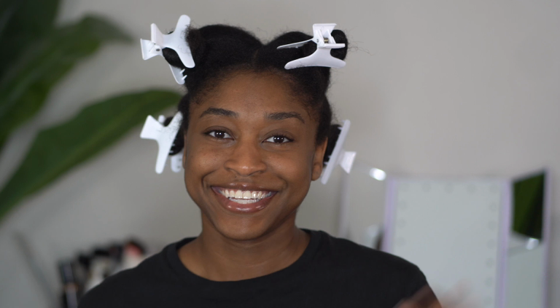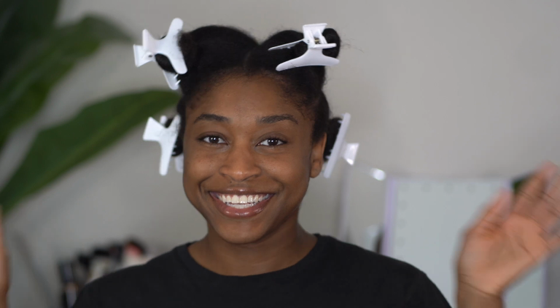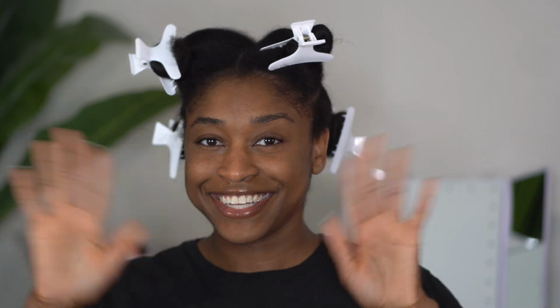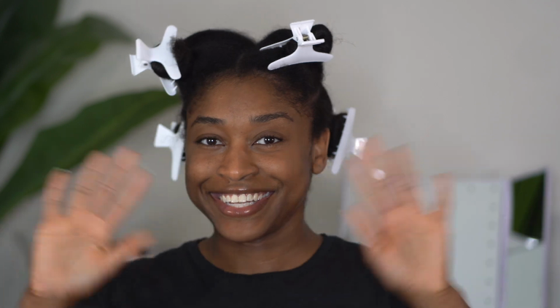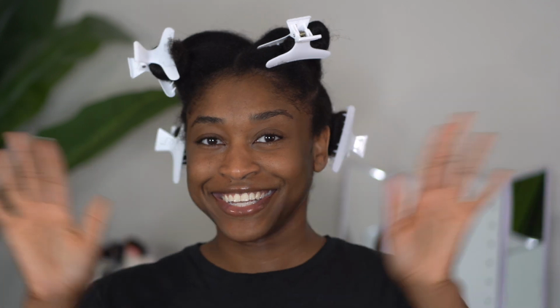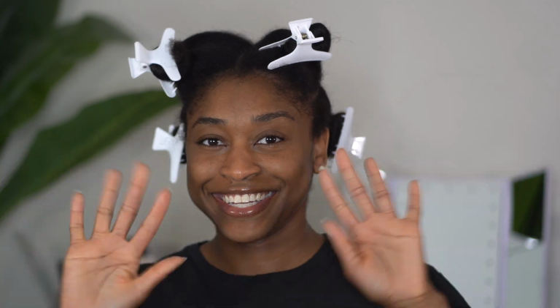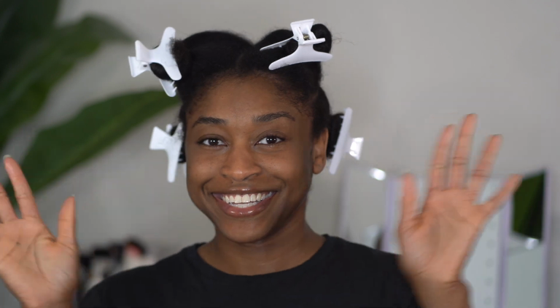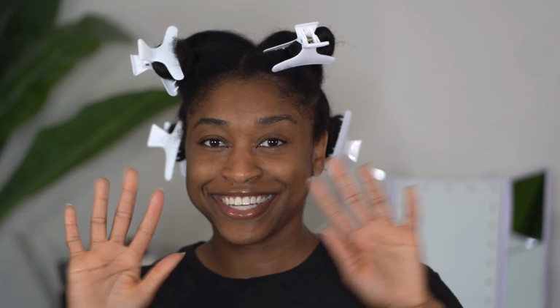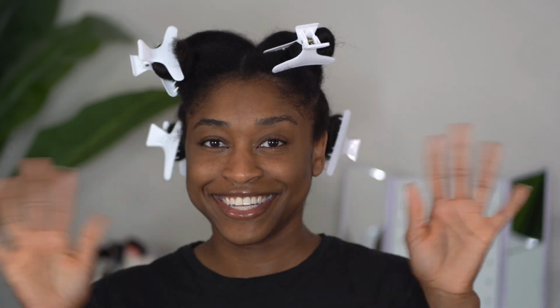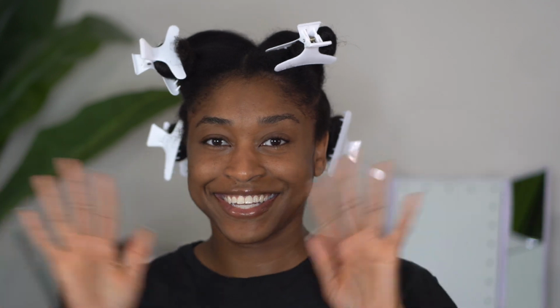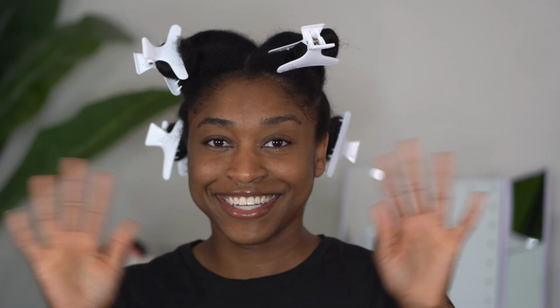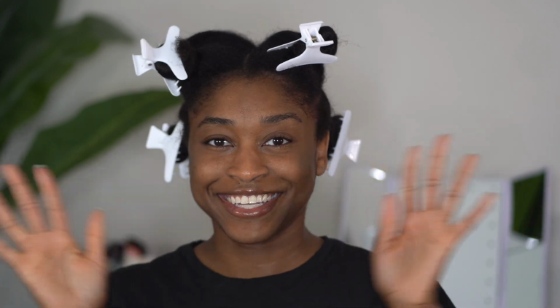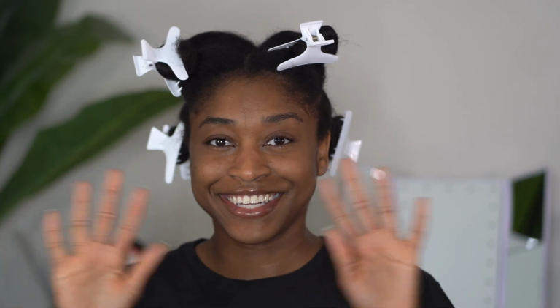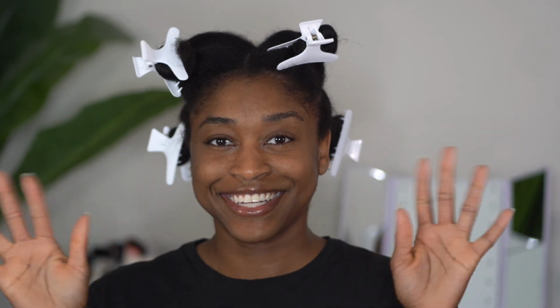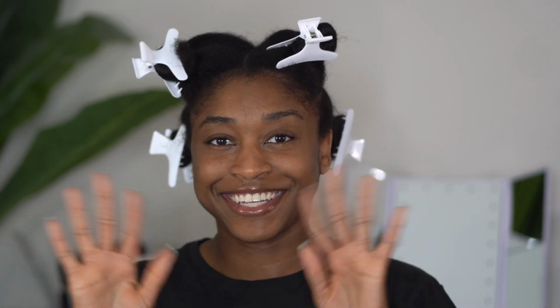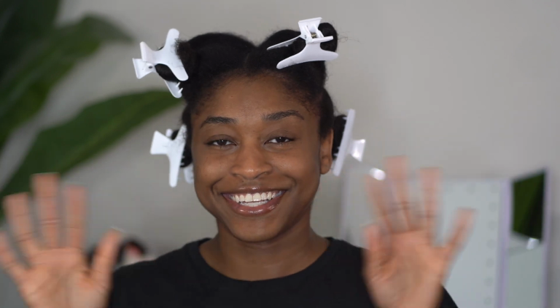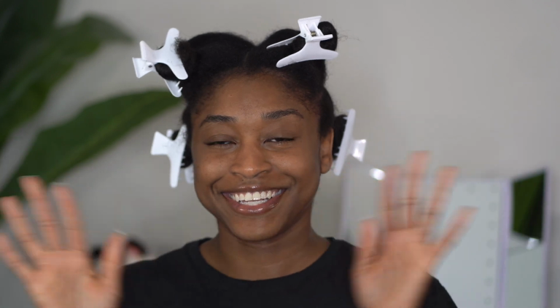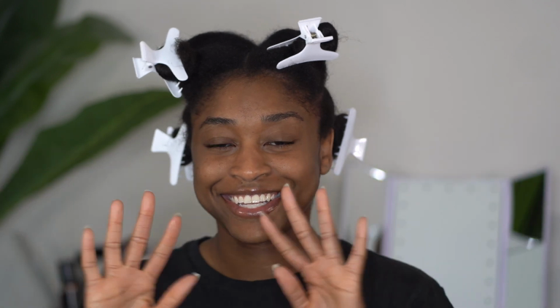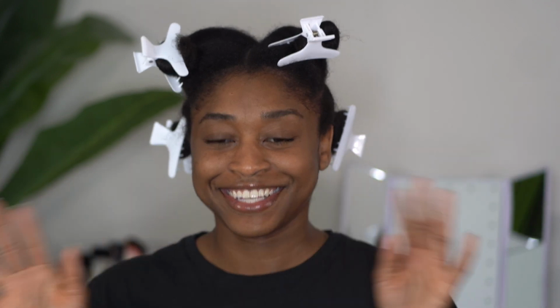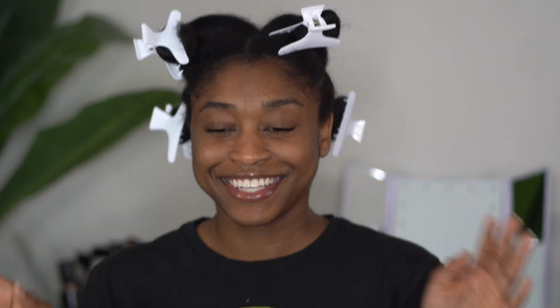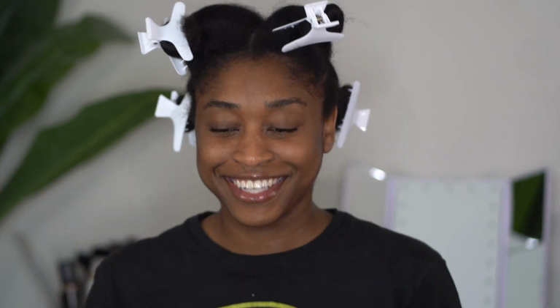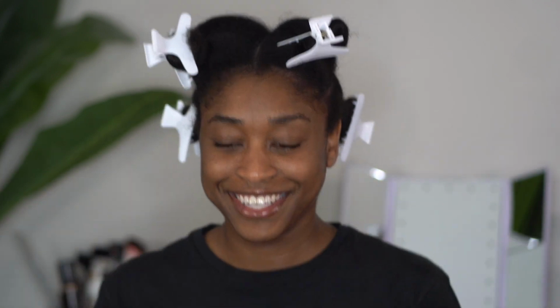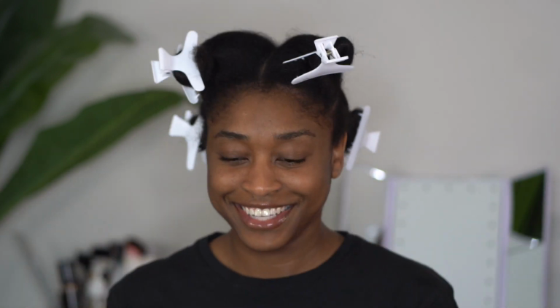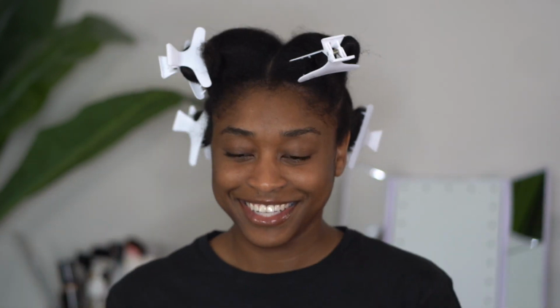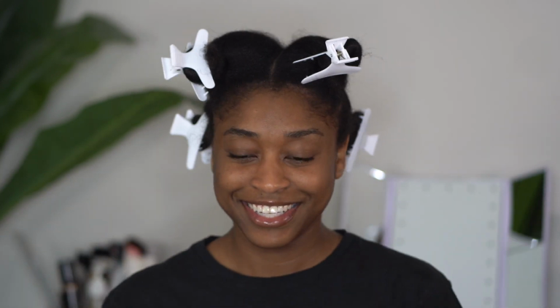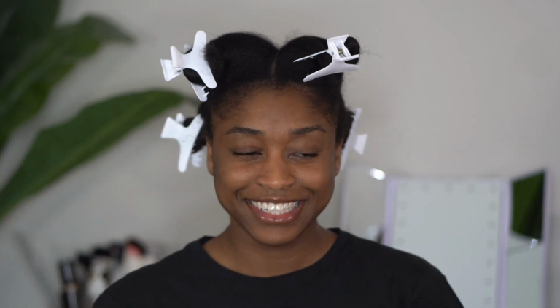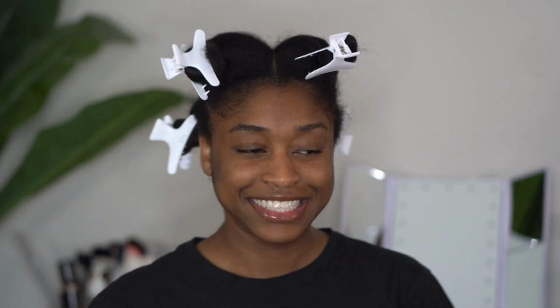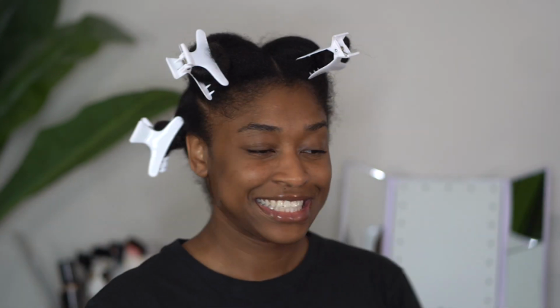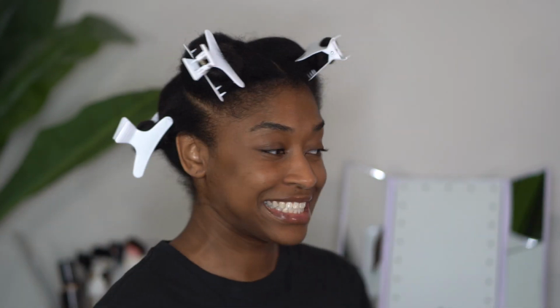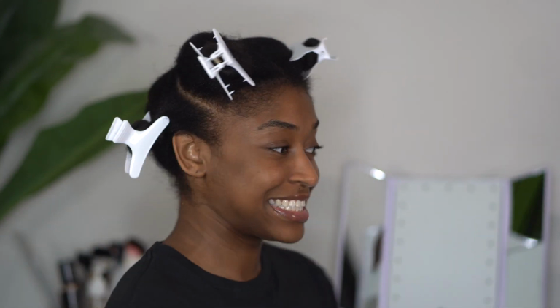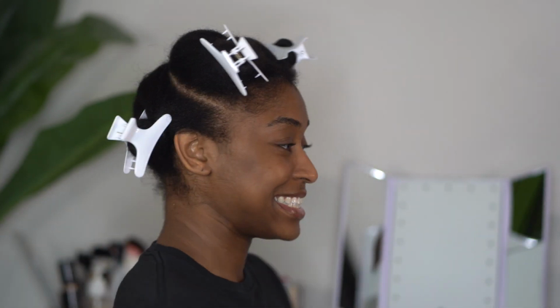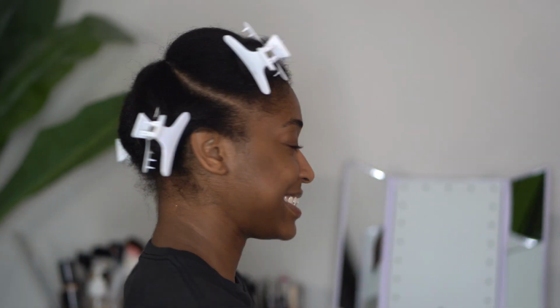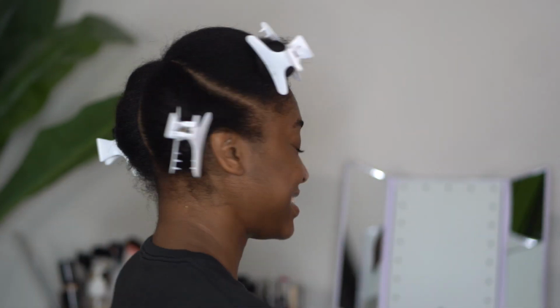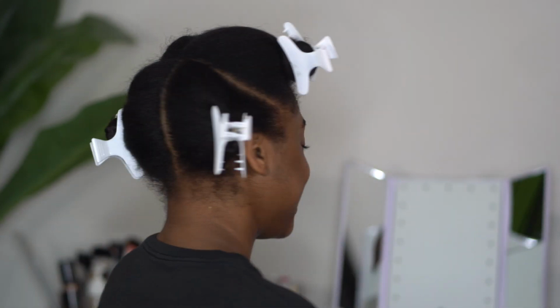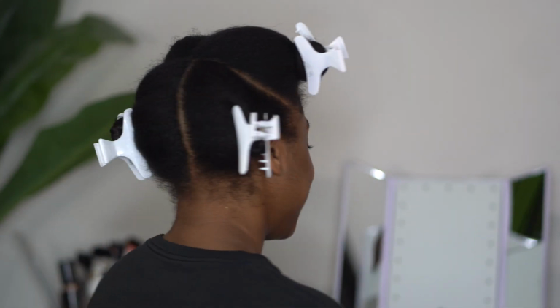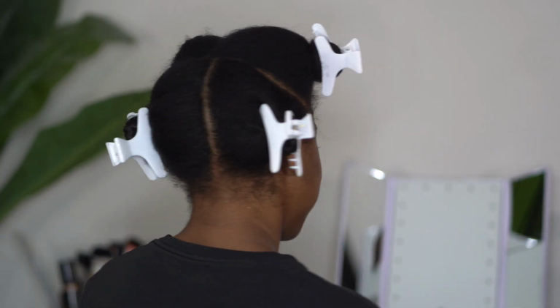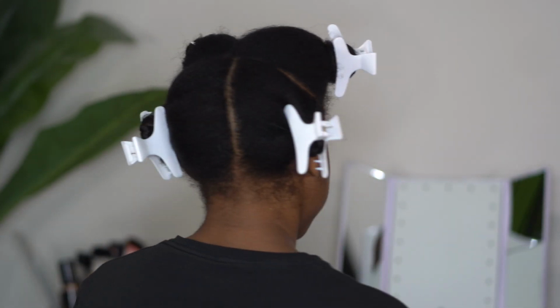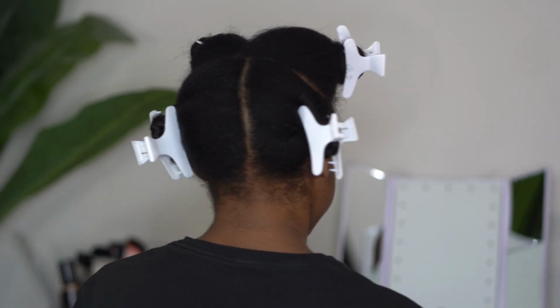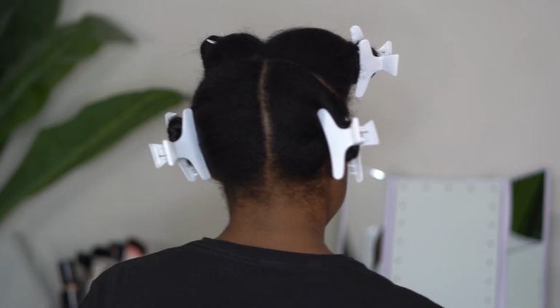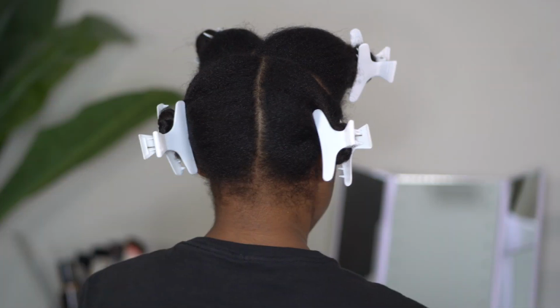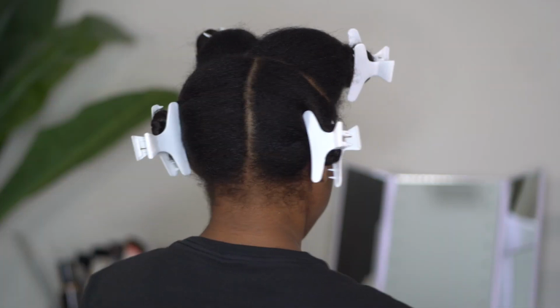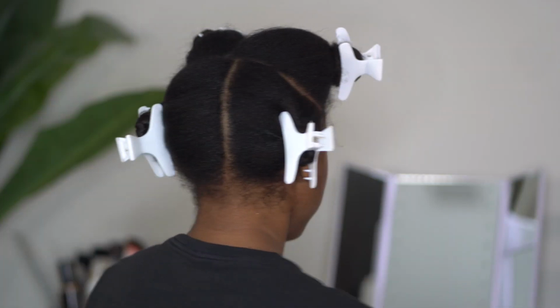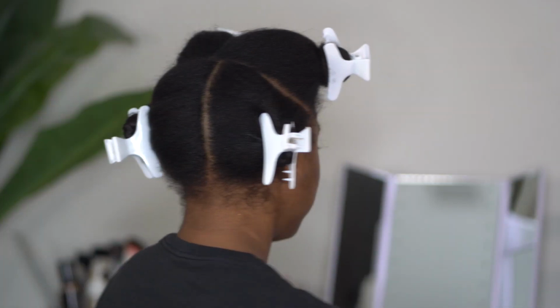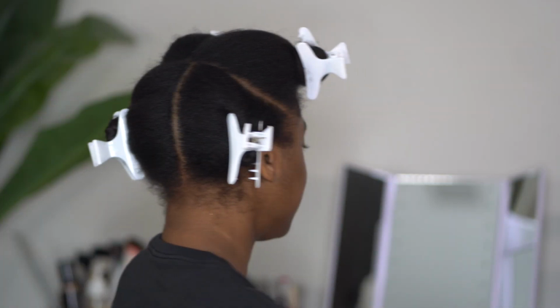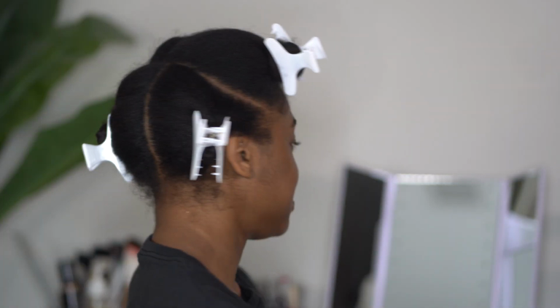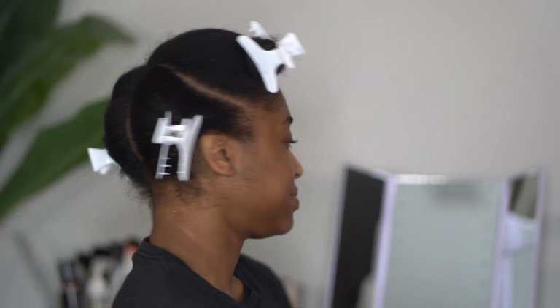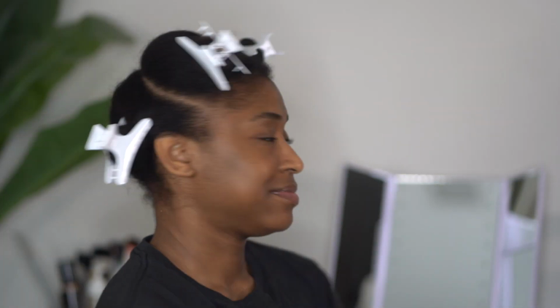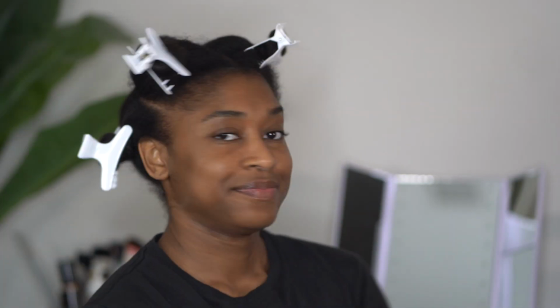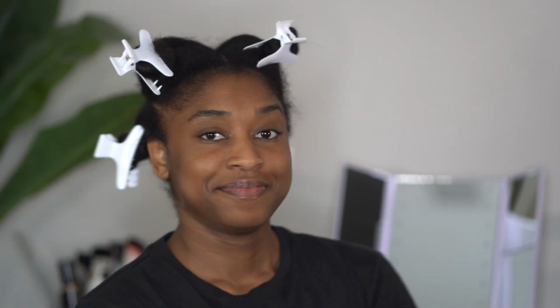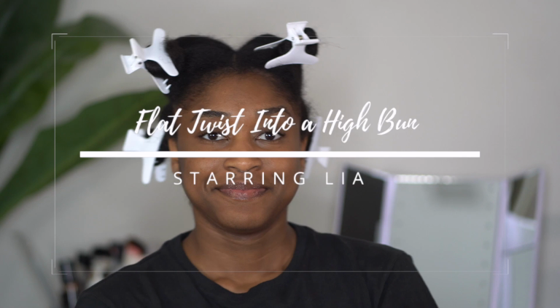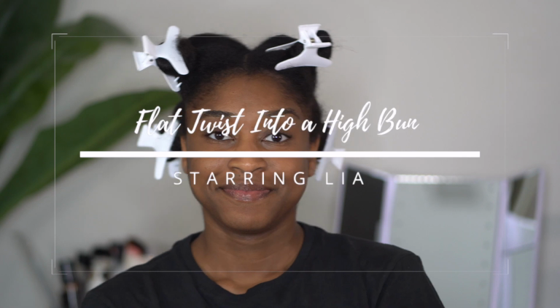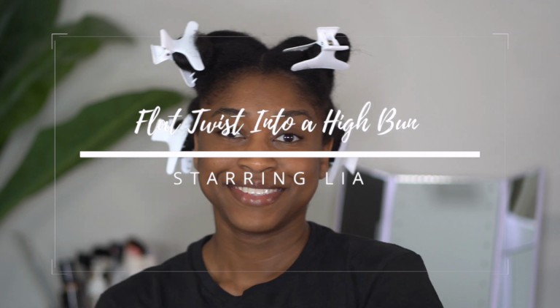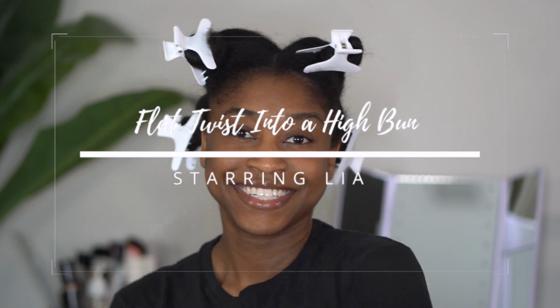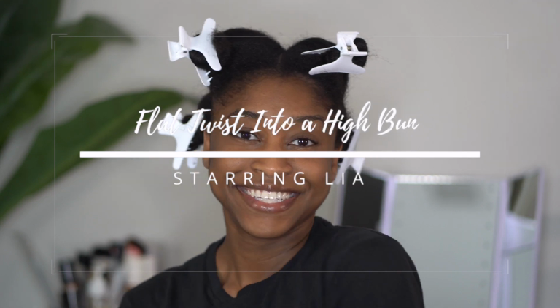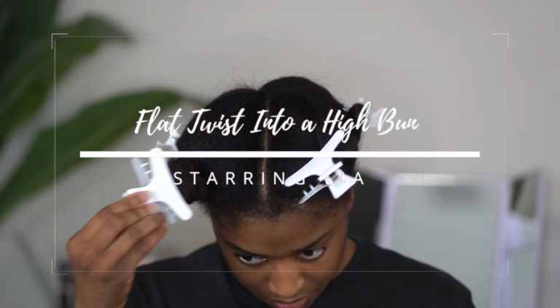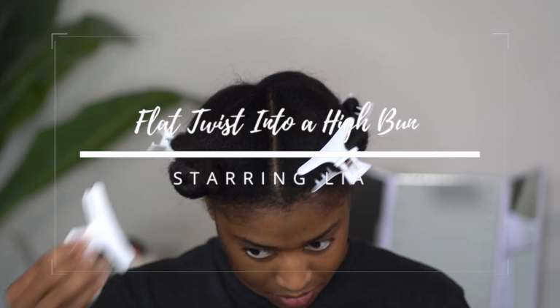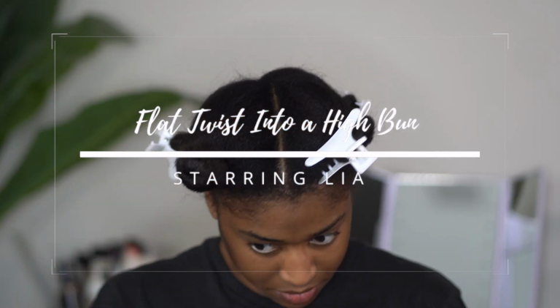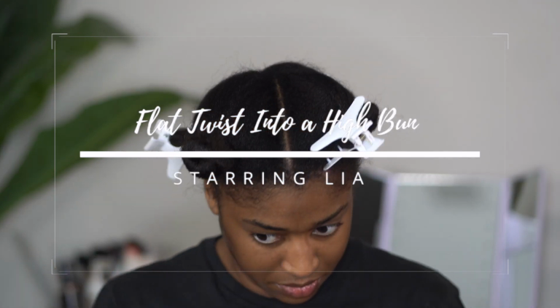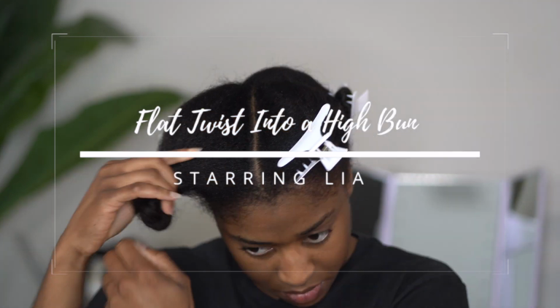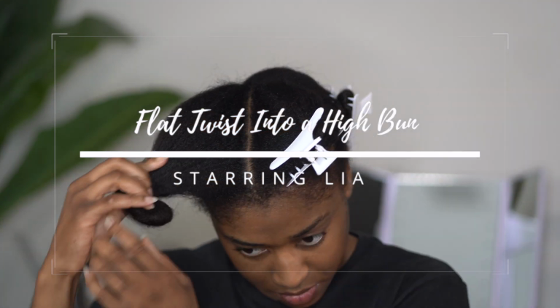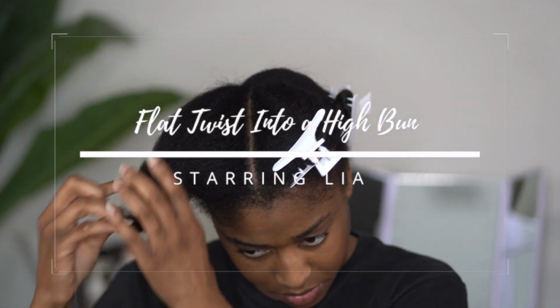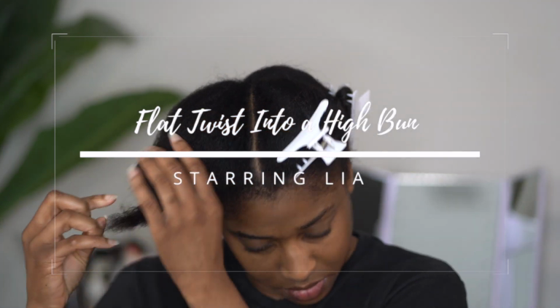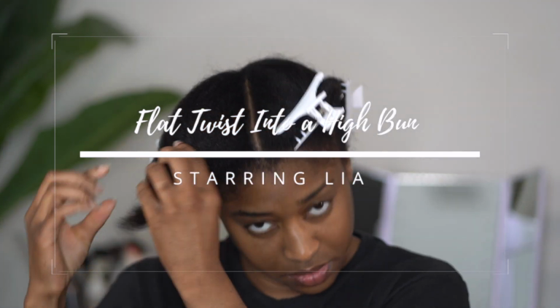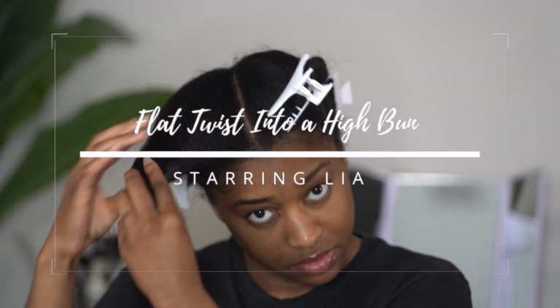Hey y'all, welcome back to my channel. In today's video I am going to be showing you how I did these large flat twists into a high bun.